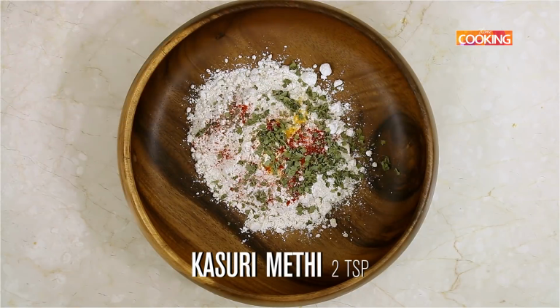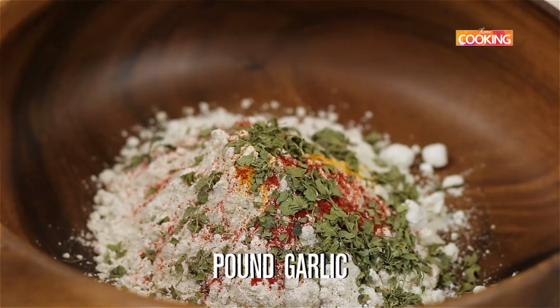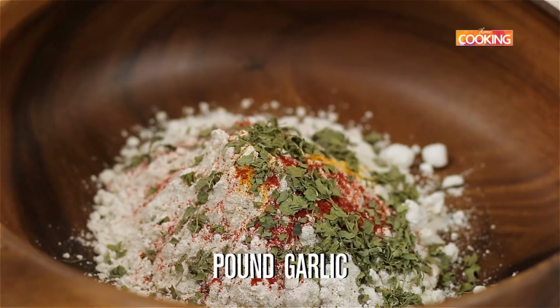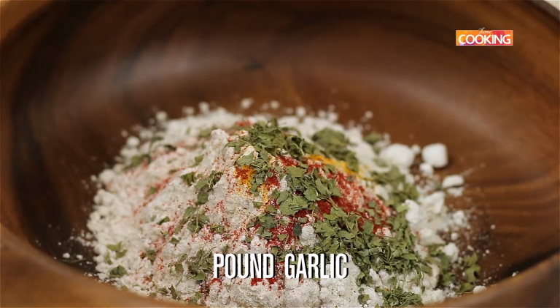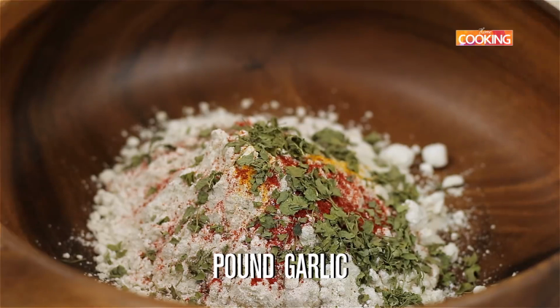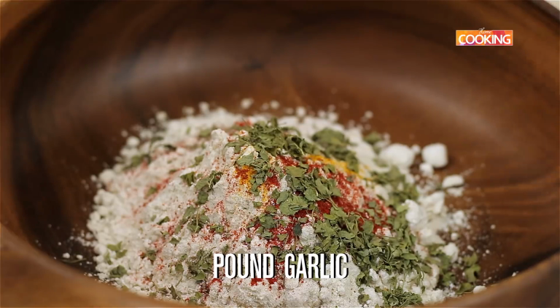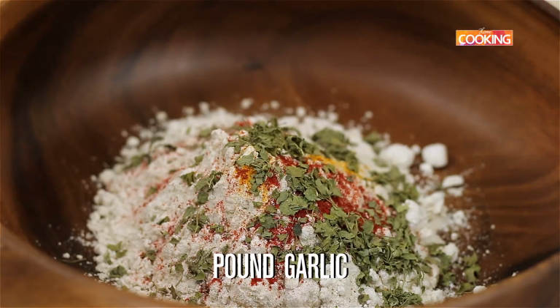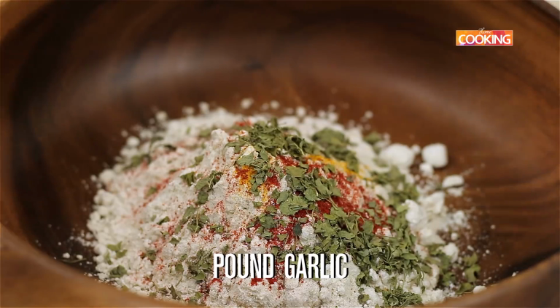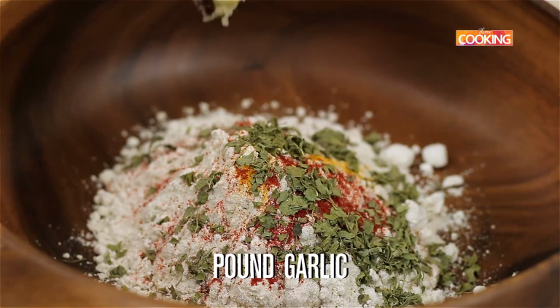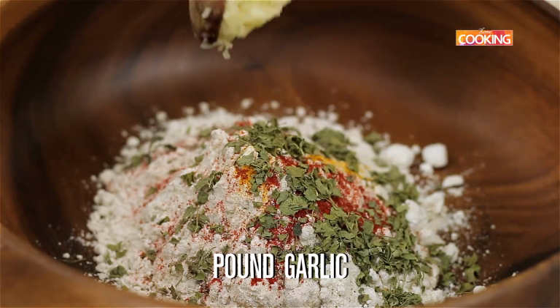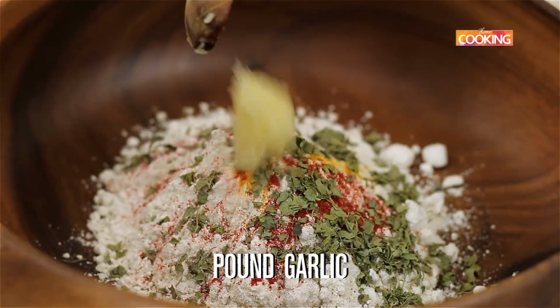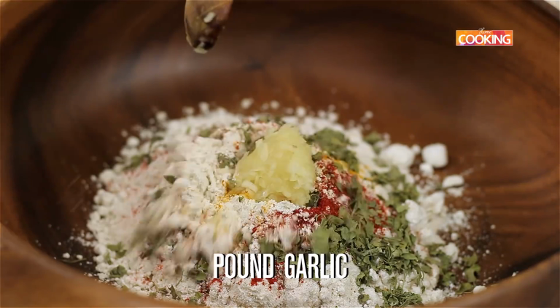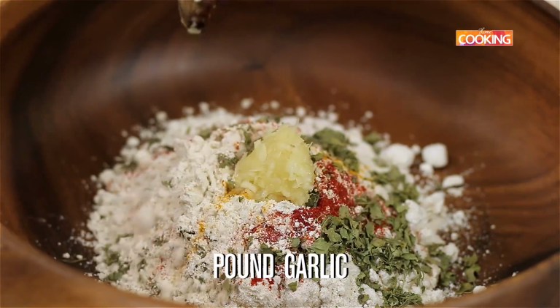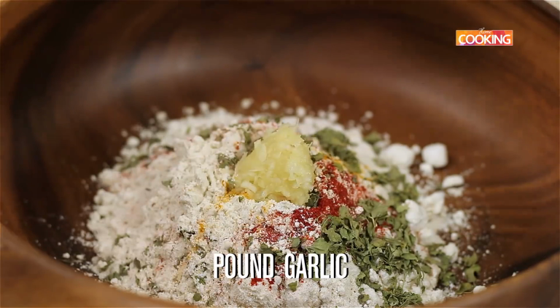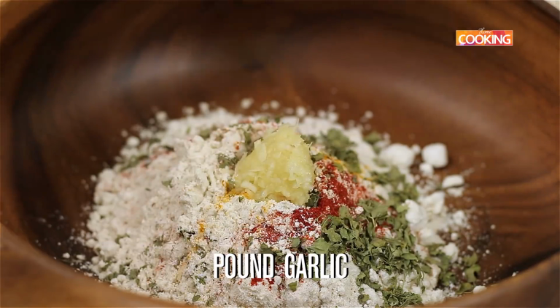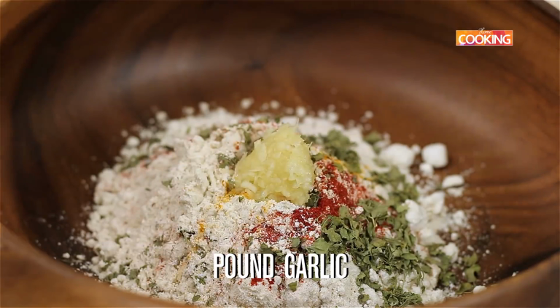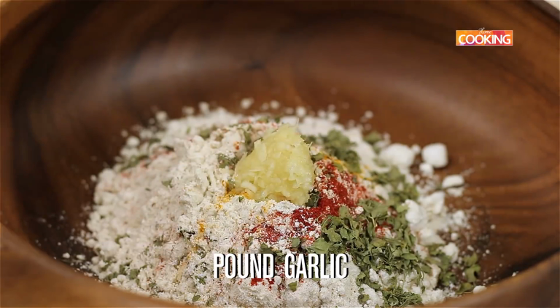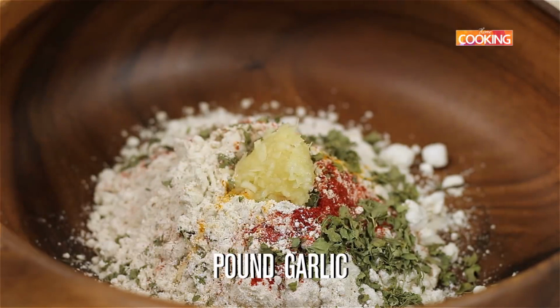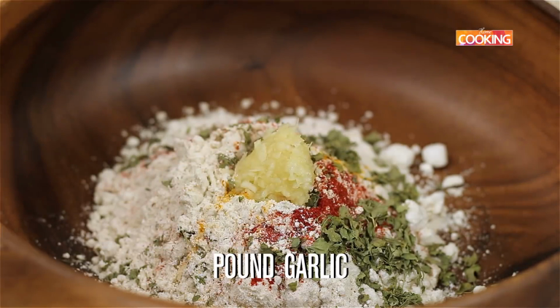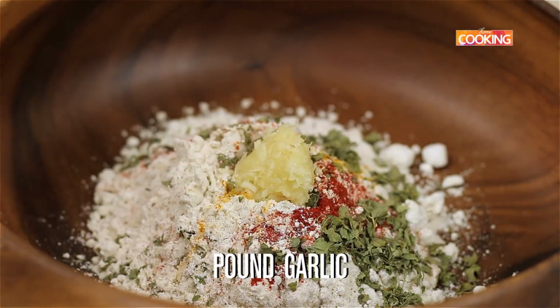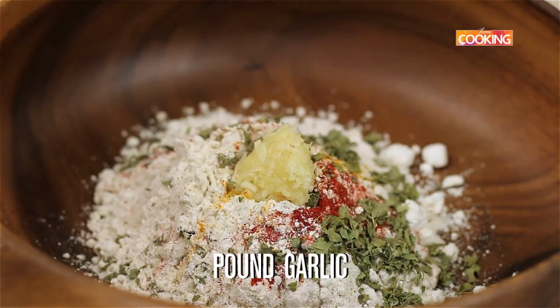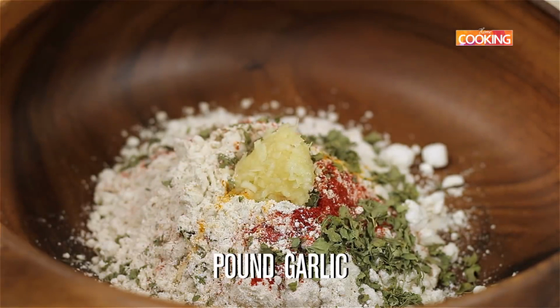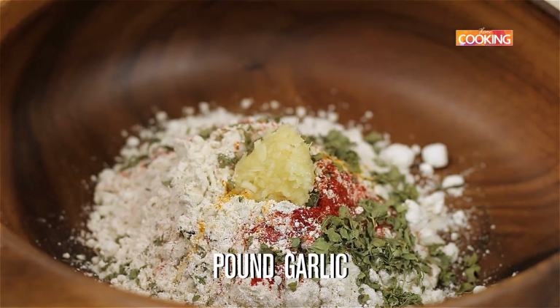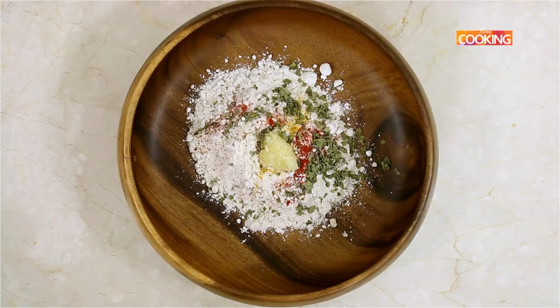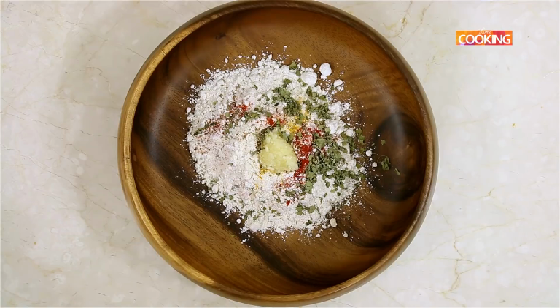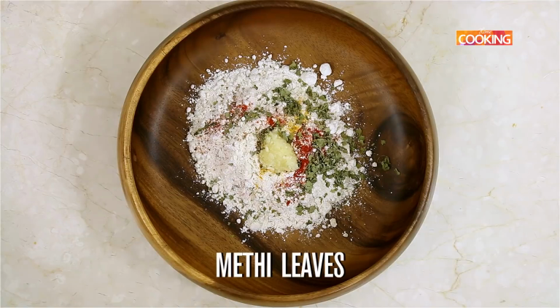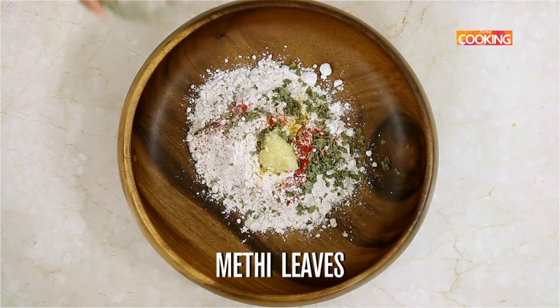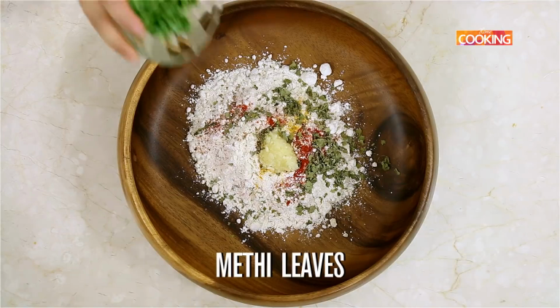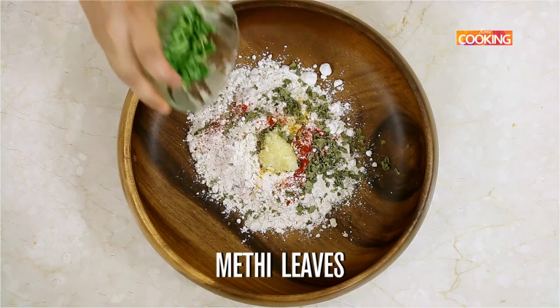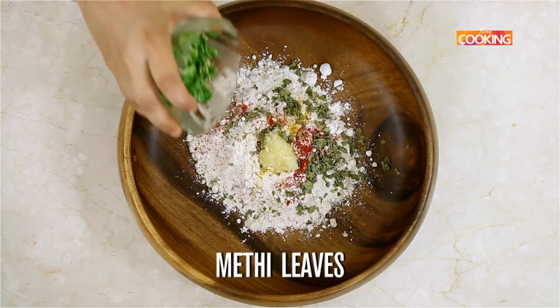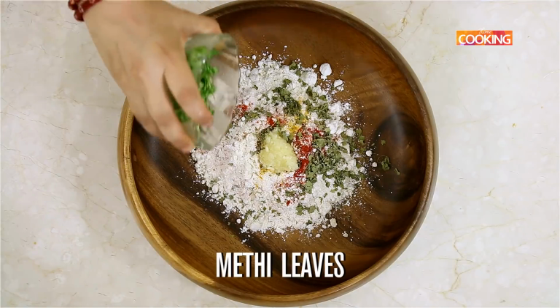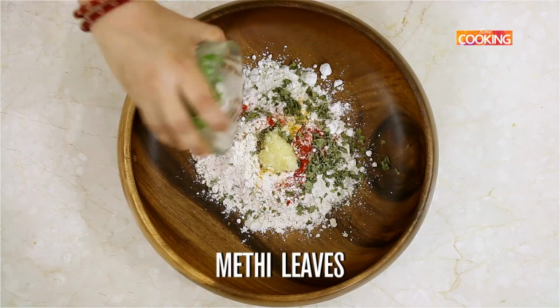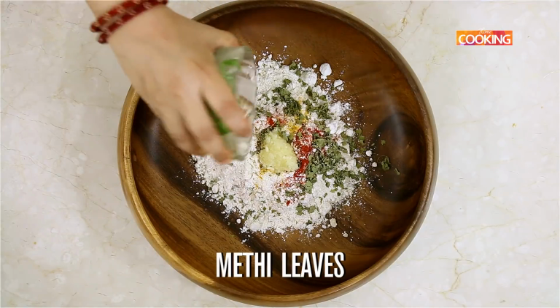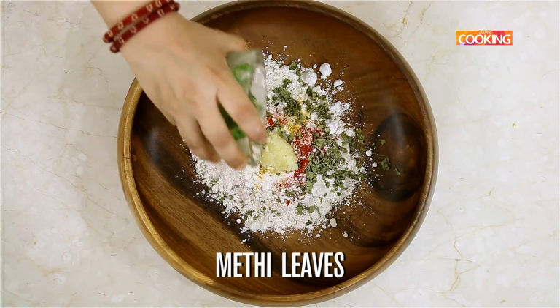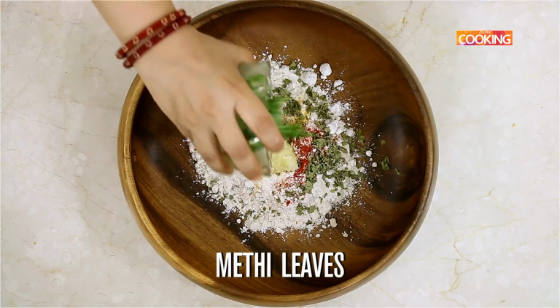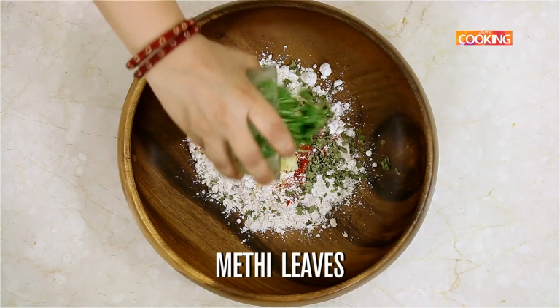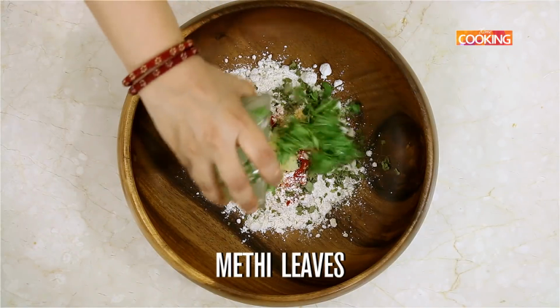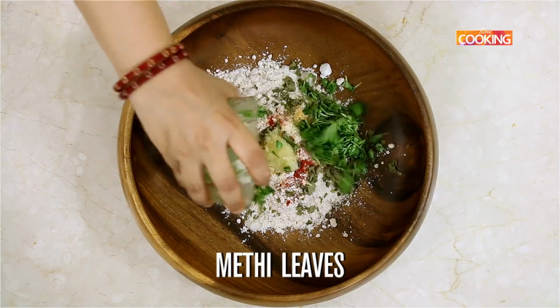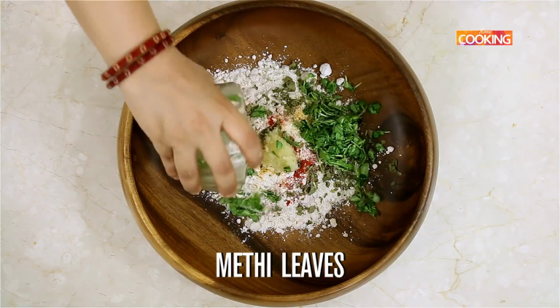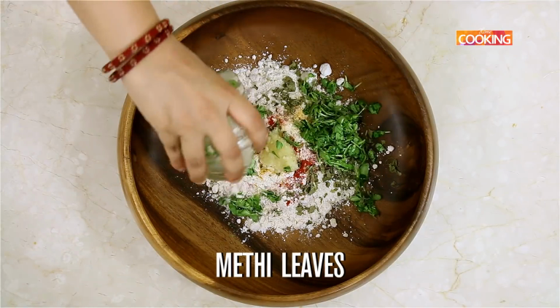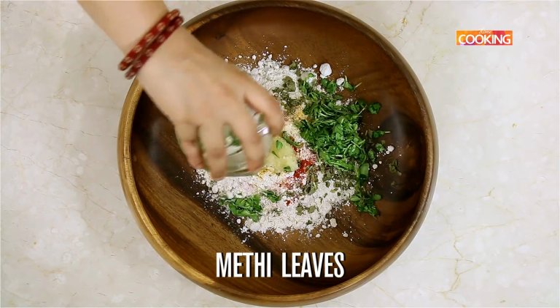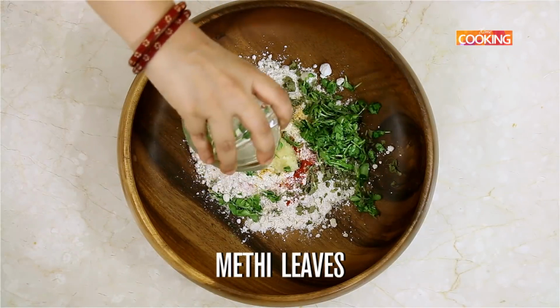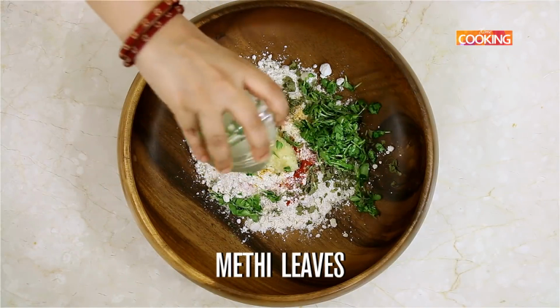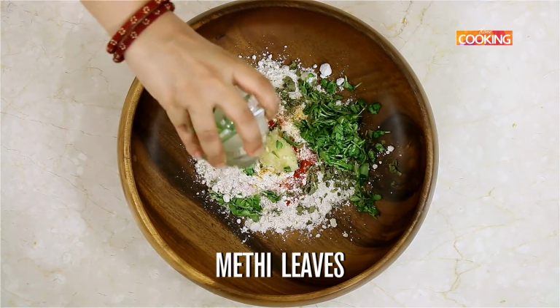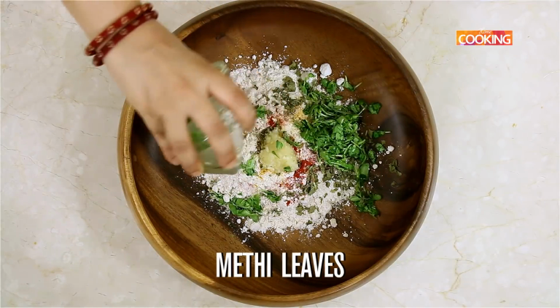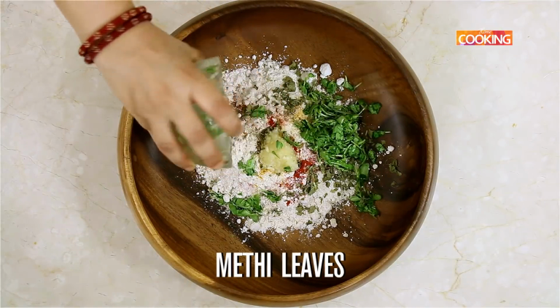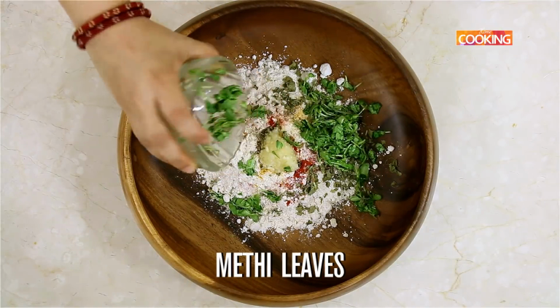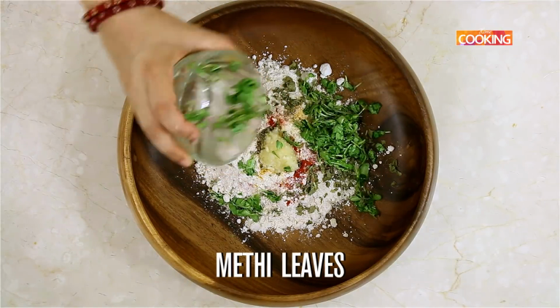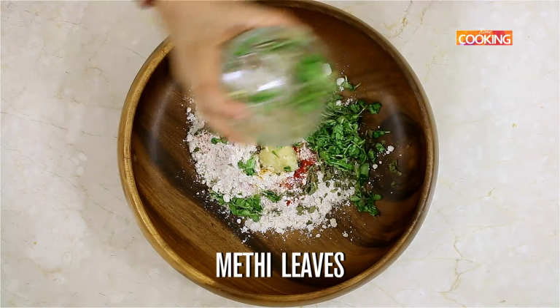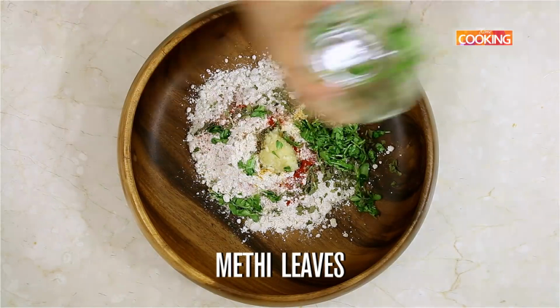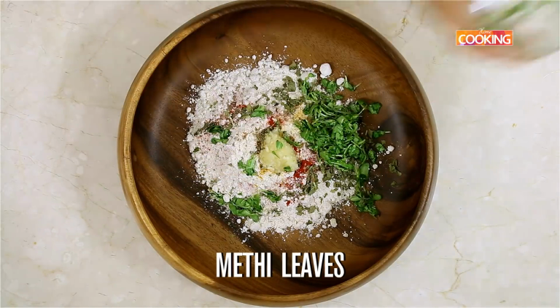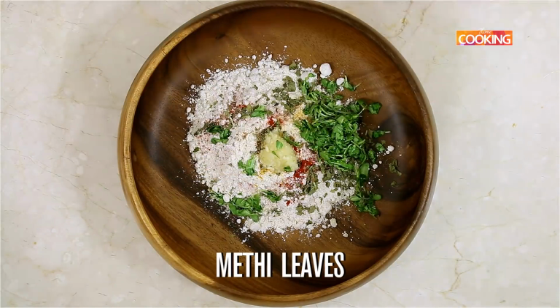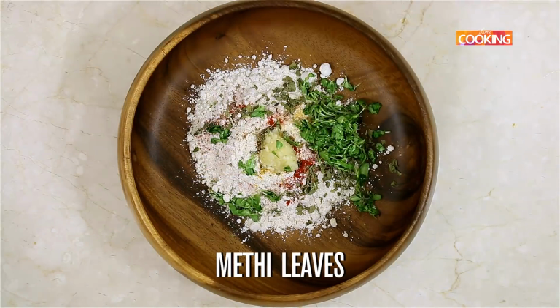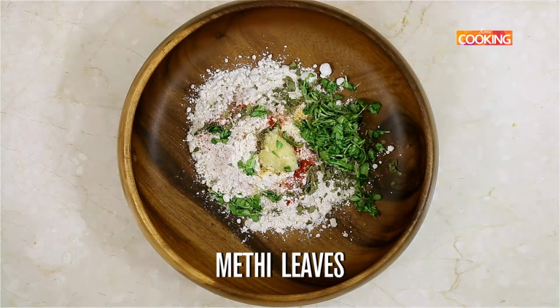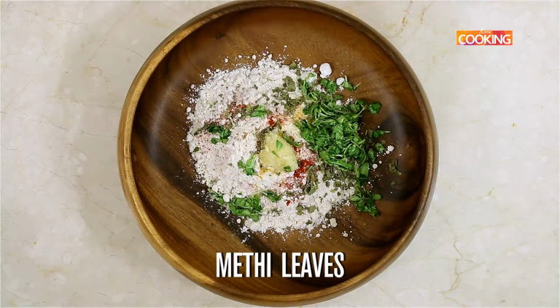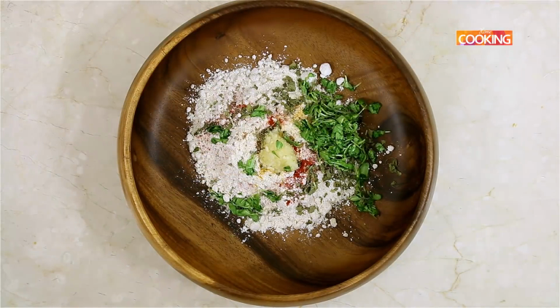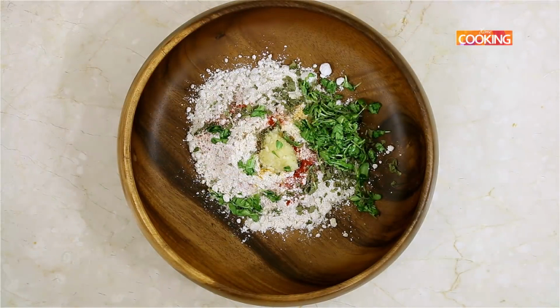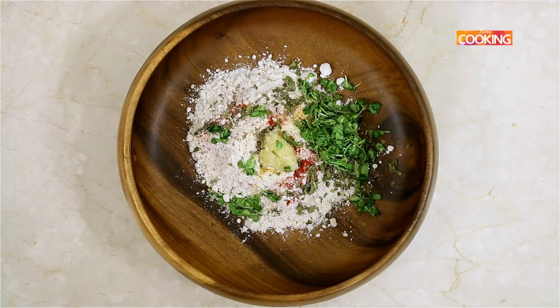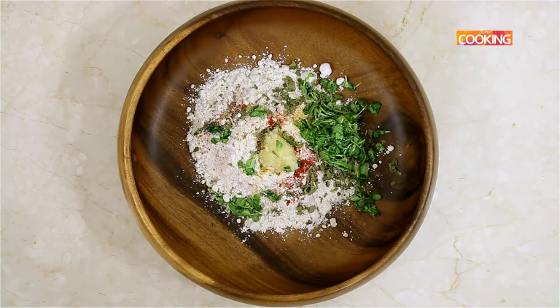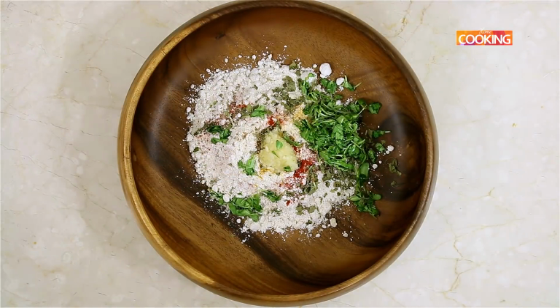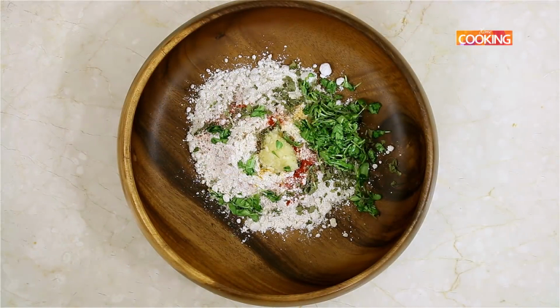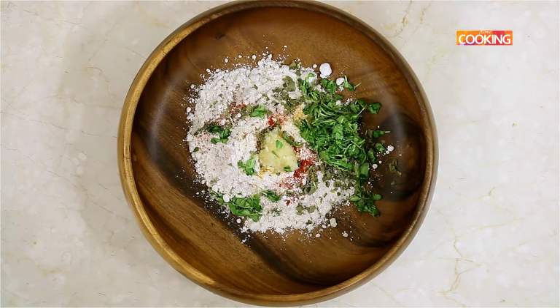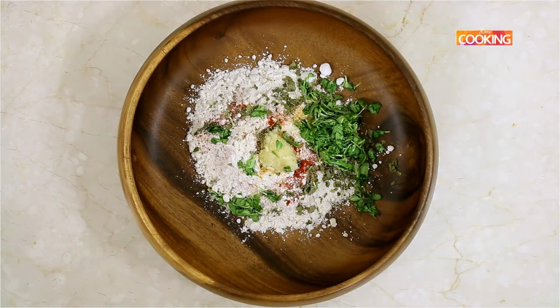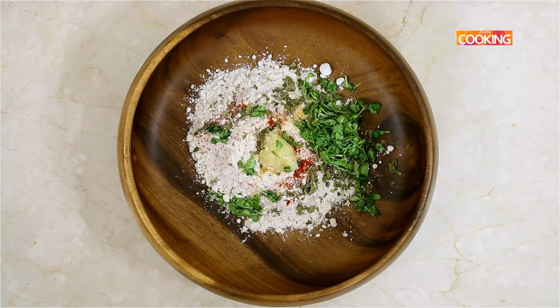Next, add the pounded garlic and one small bunch of fresh methi leaves — that's fenugreek leaves.